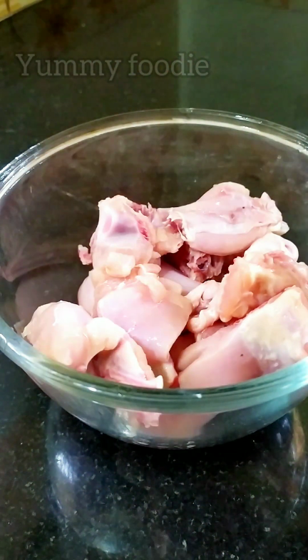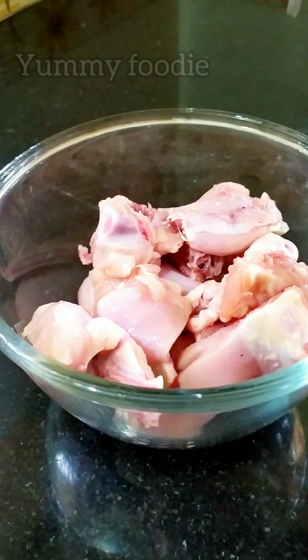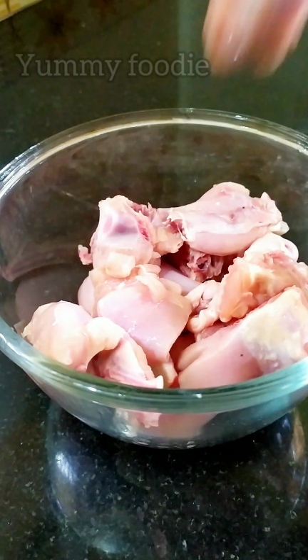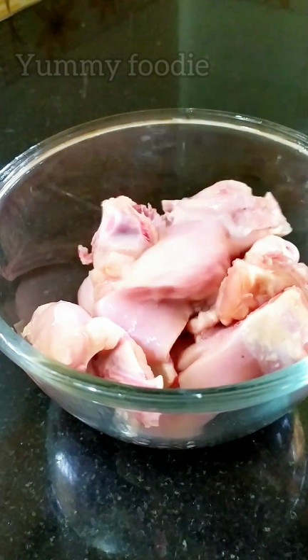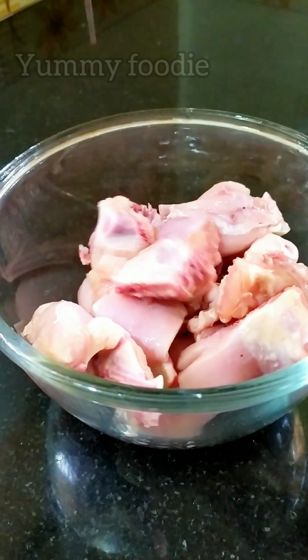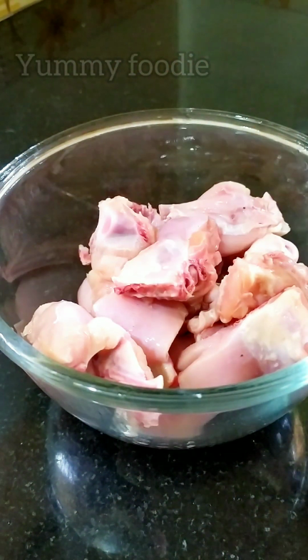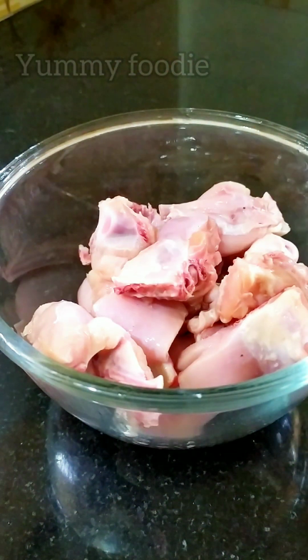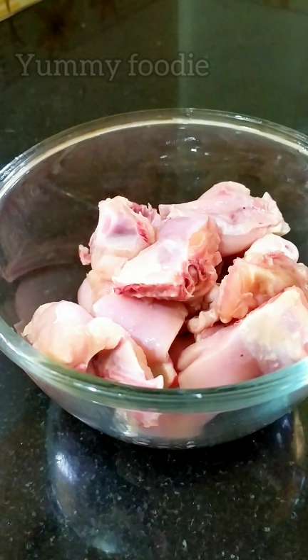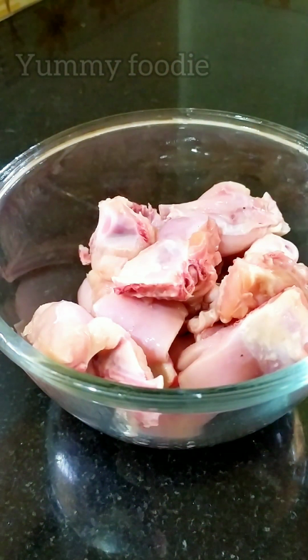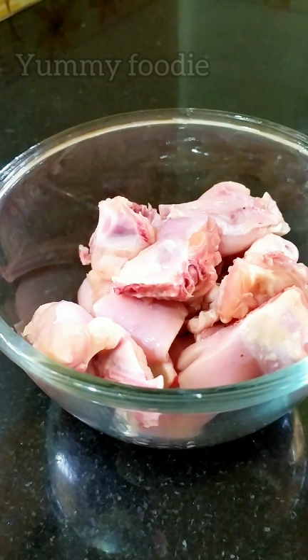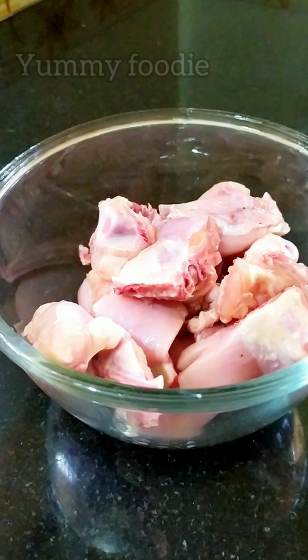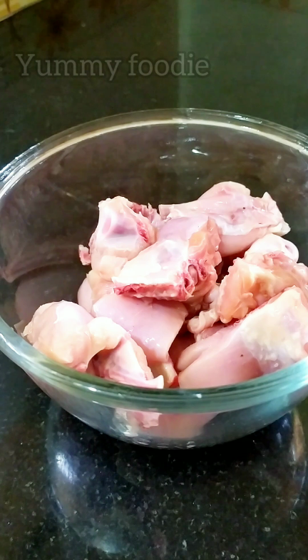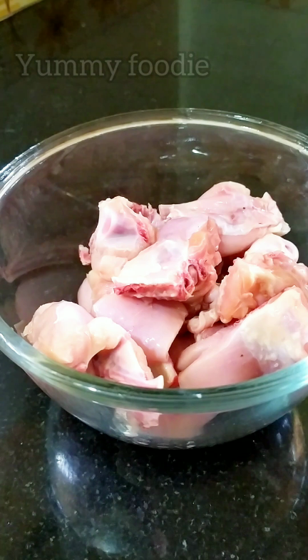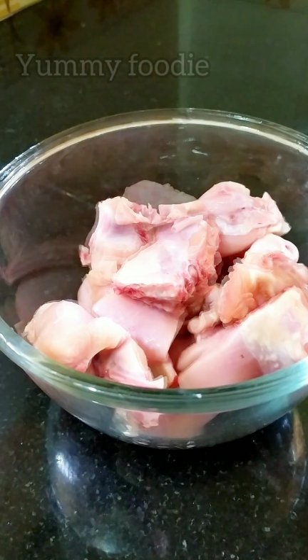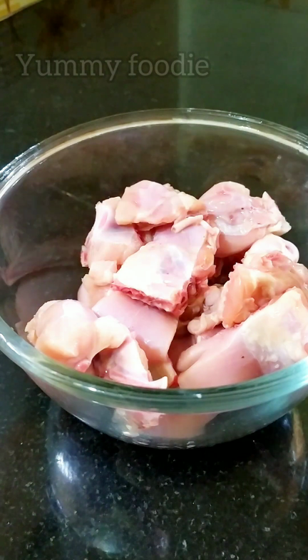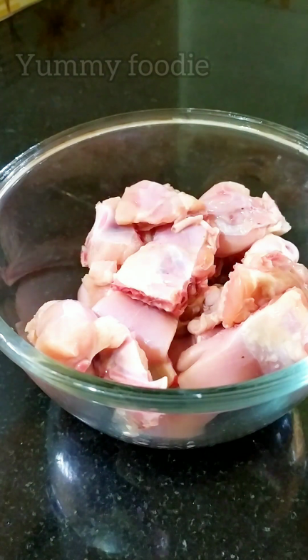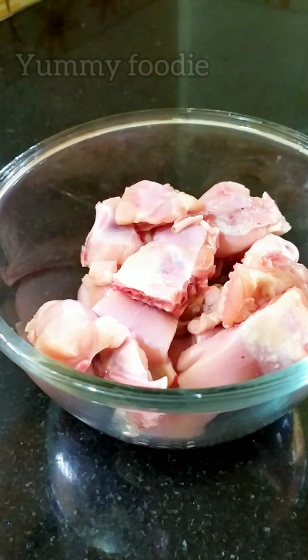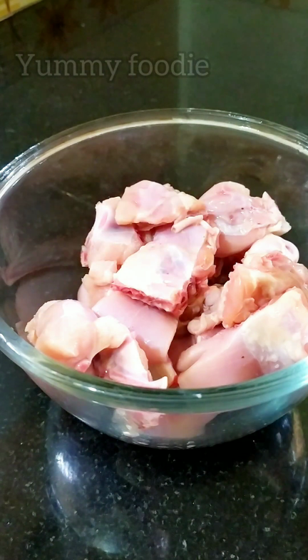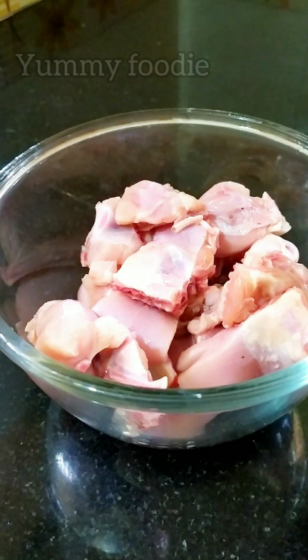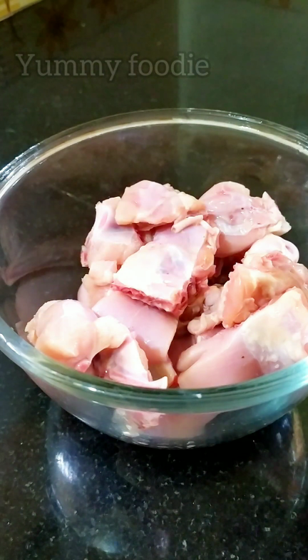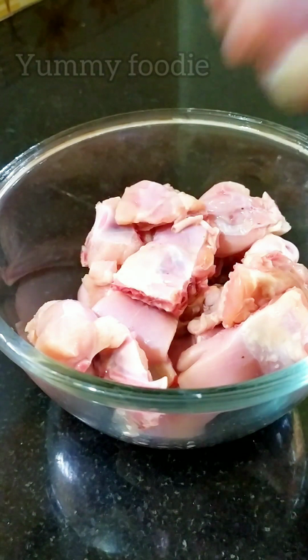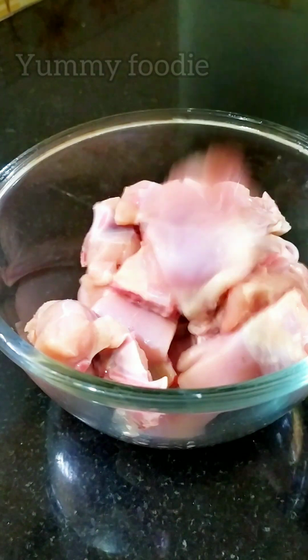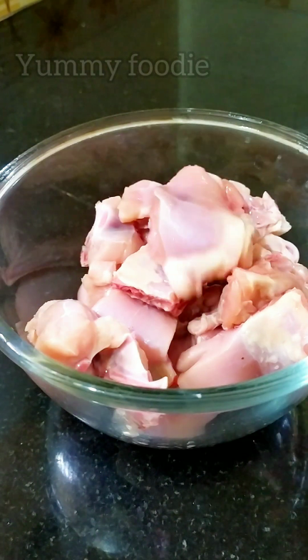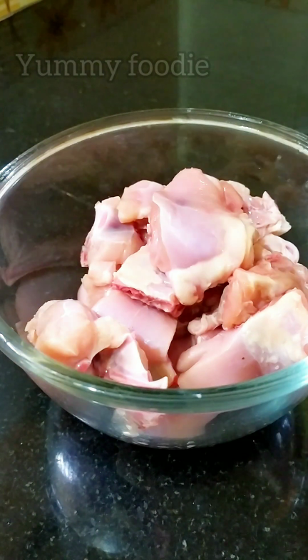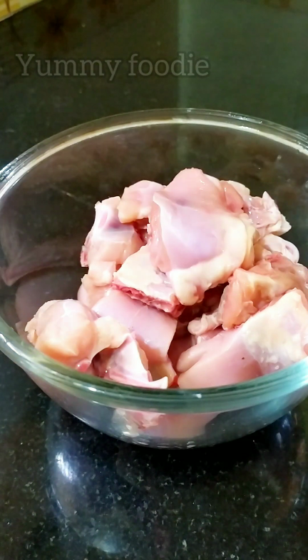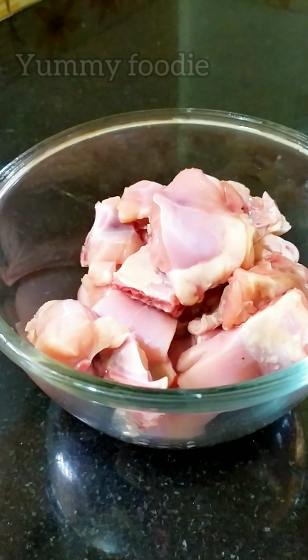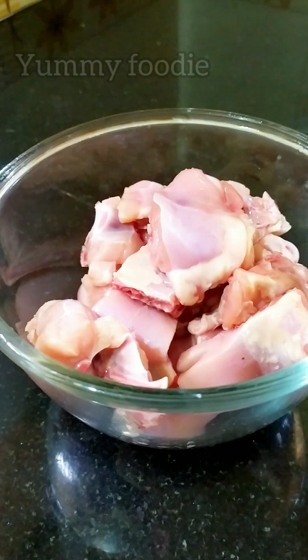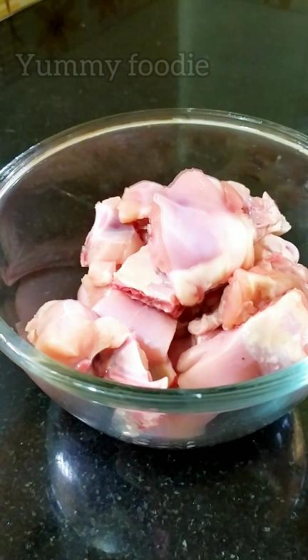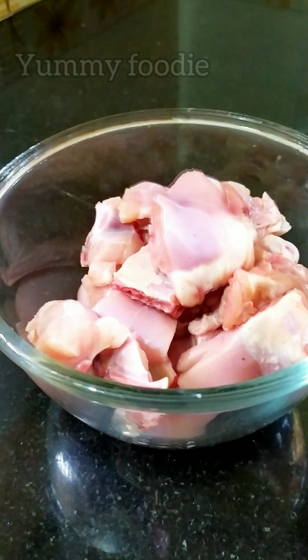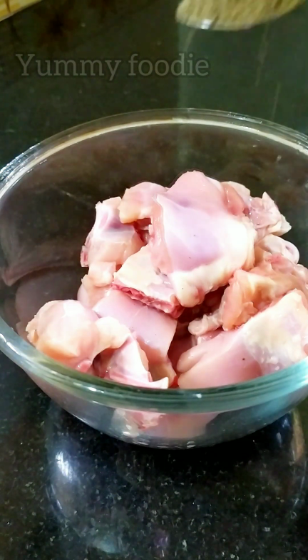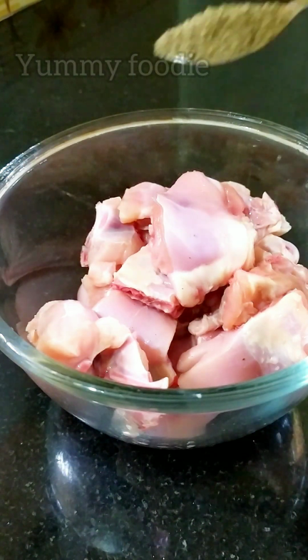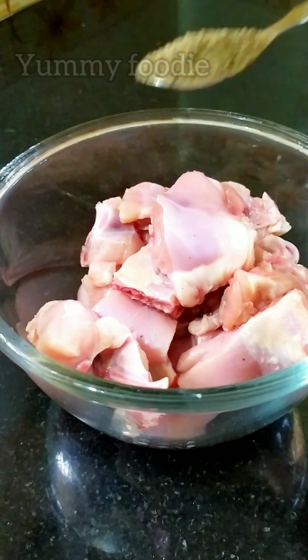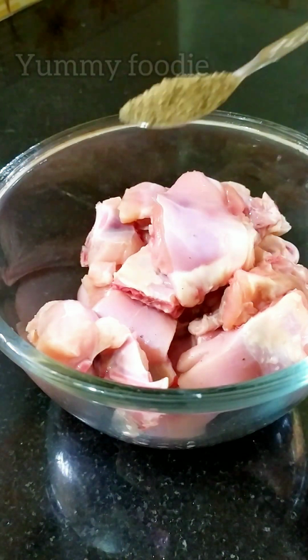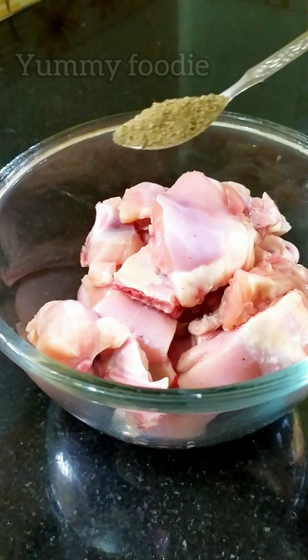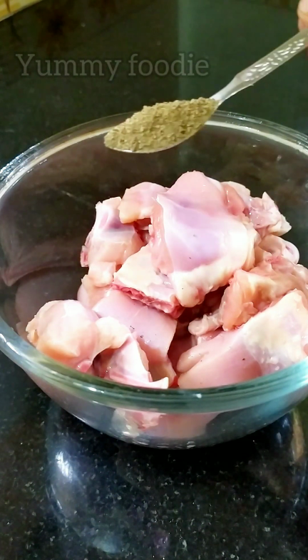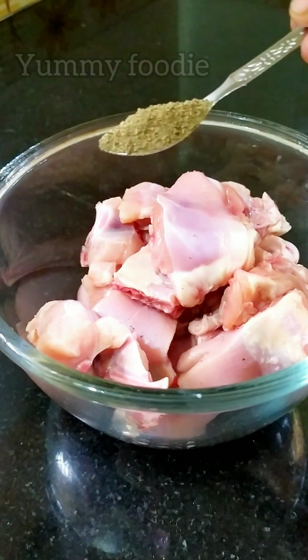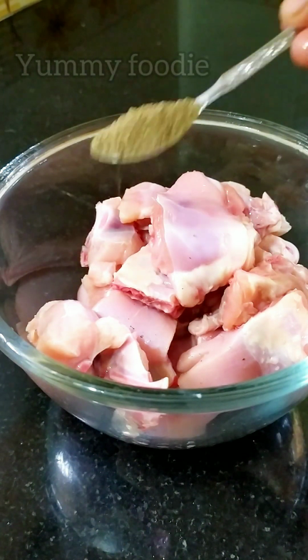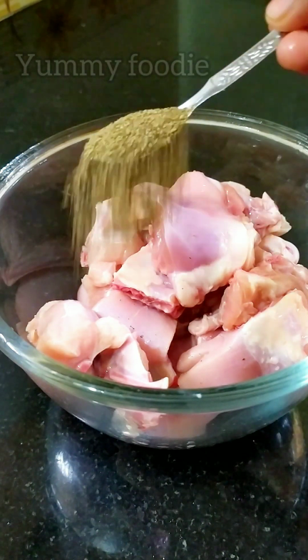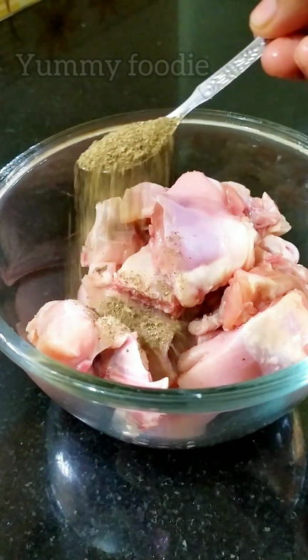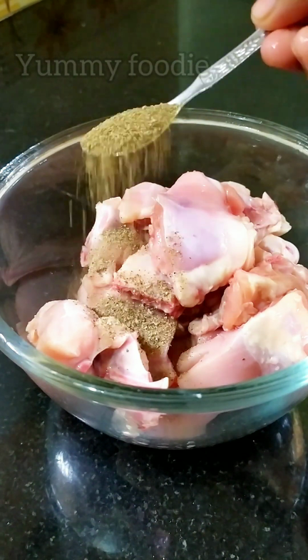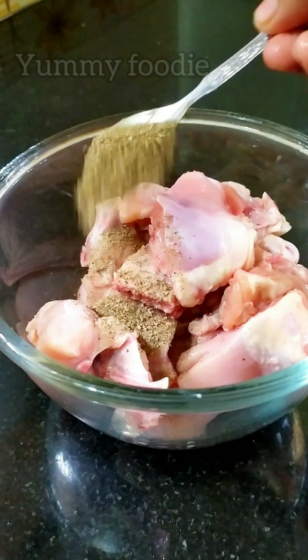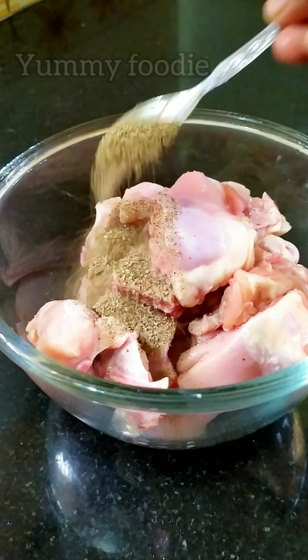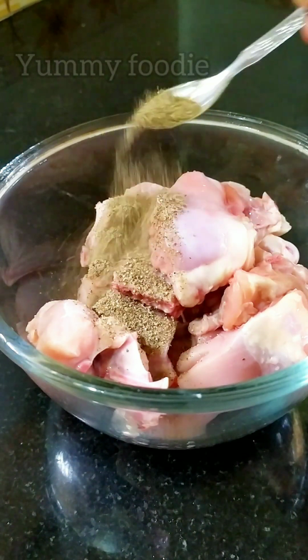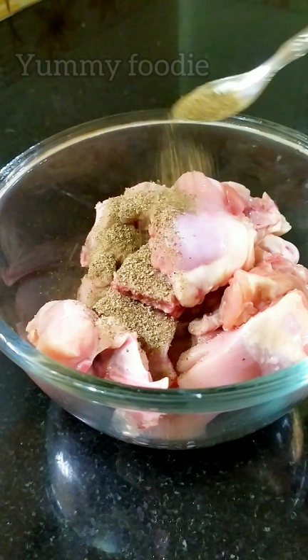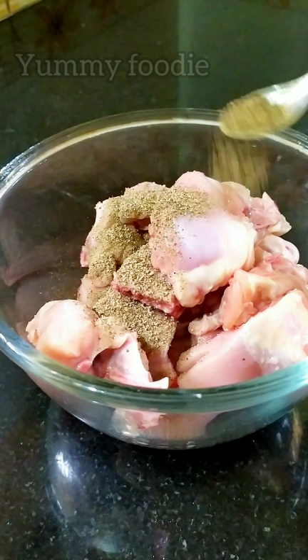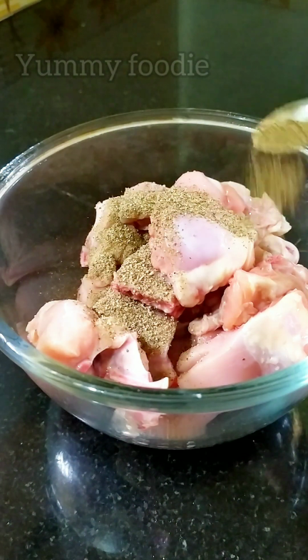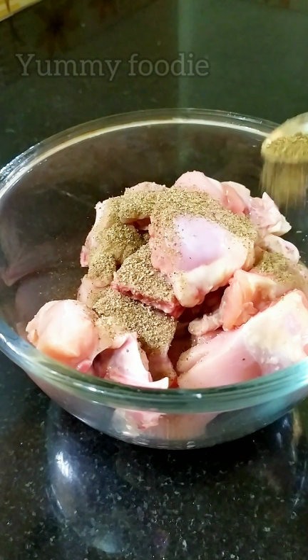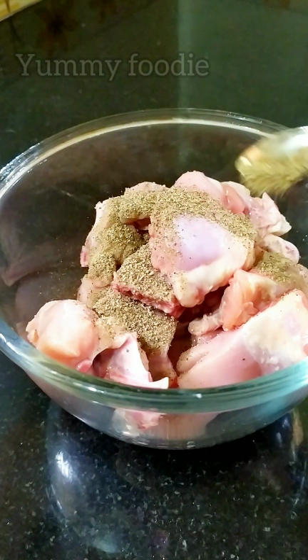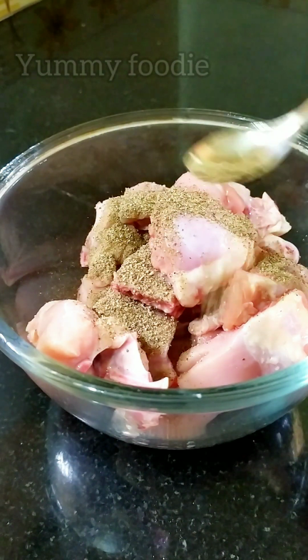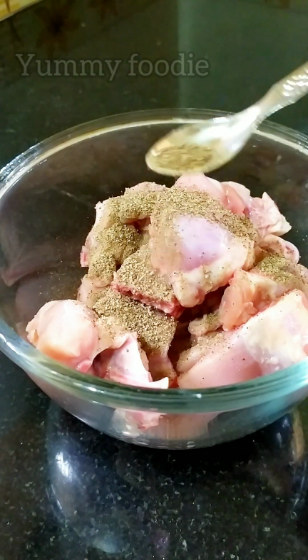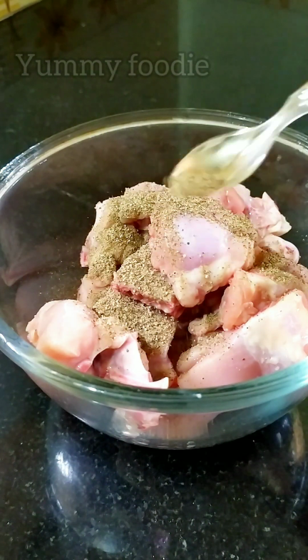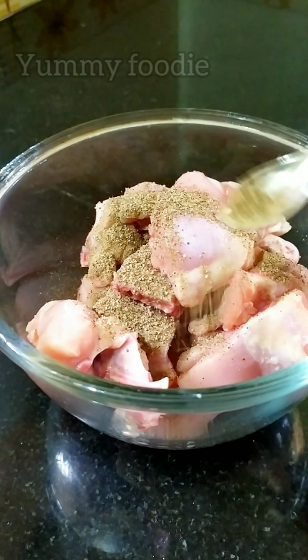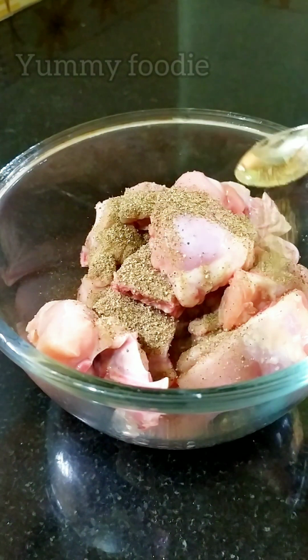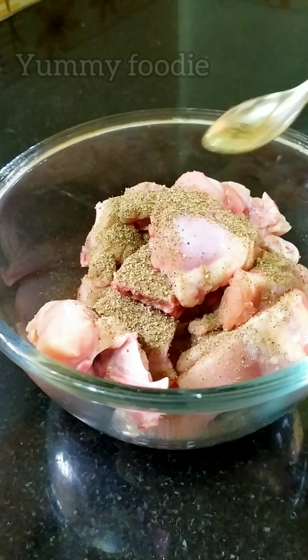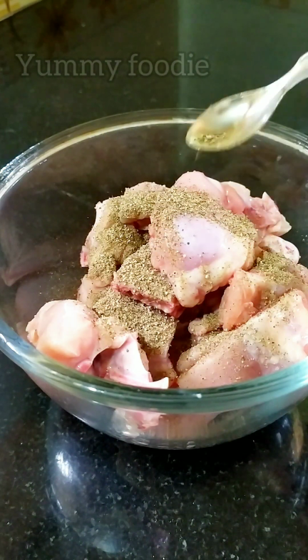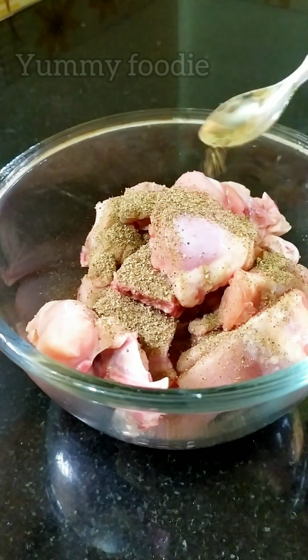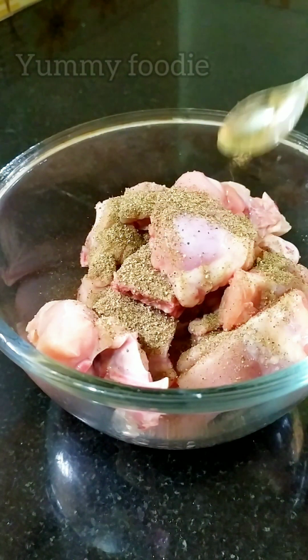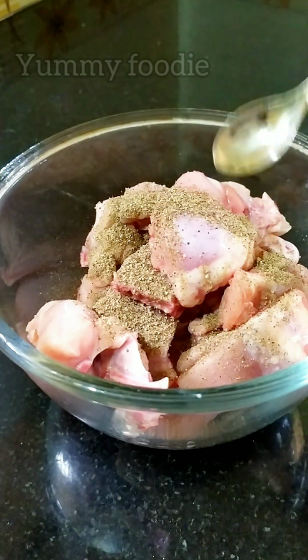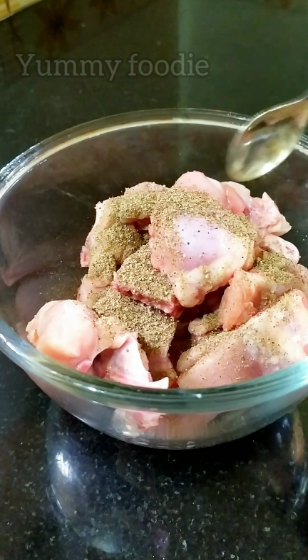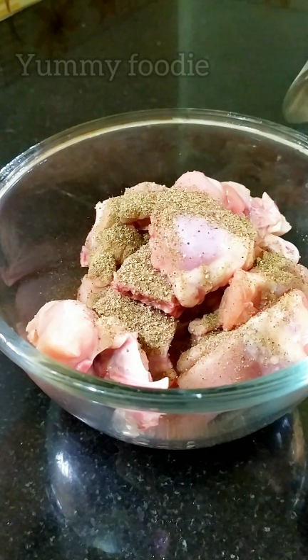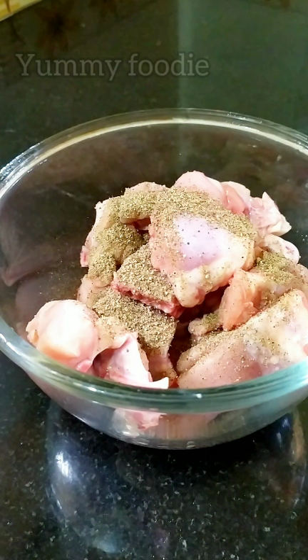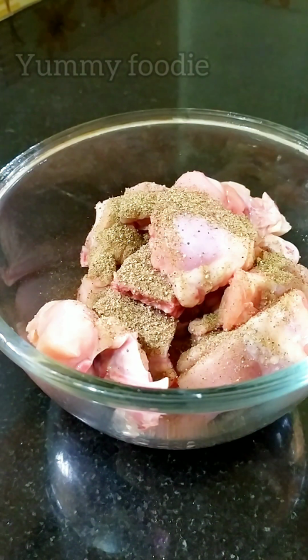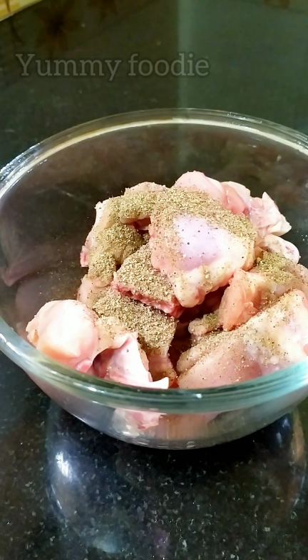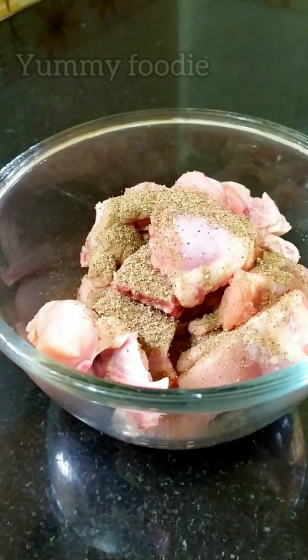I am taking a 3kg boneless chicken and 1 tablespoon of seasoning.